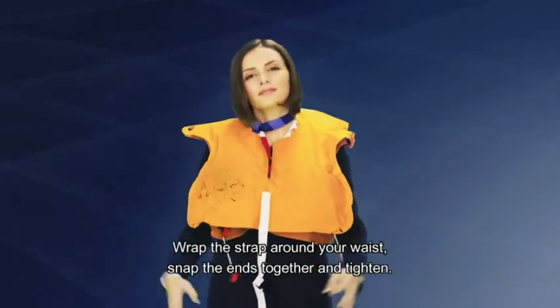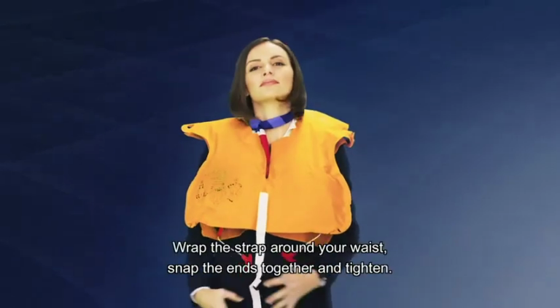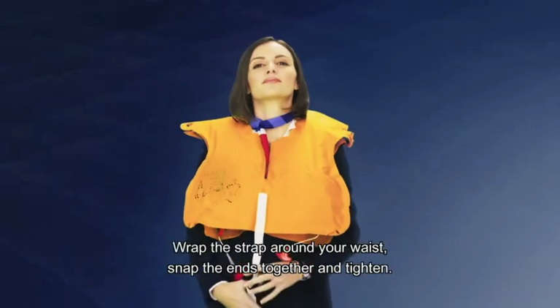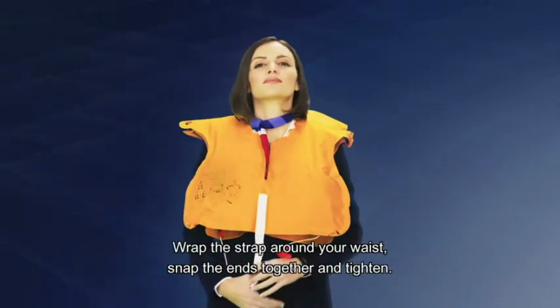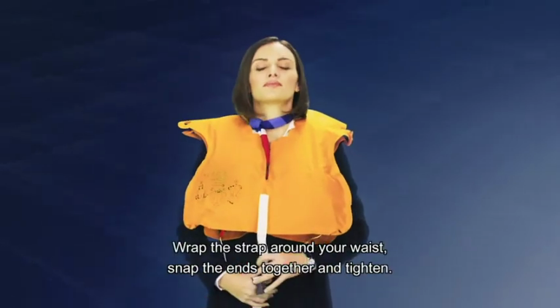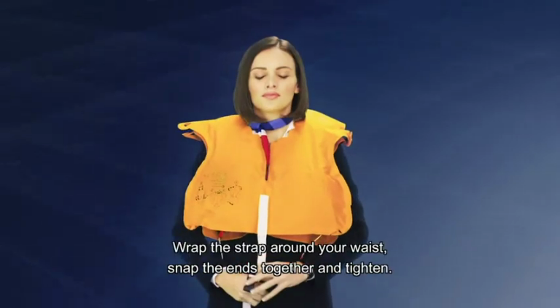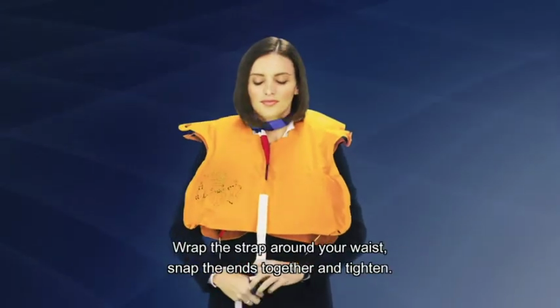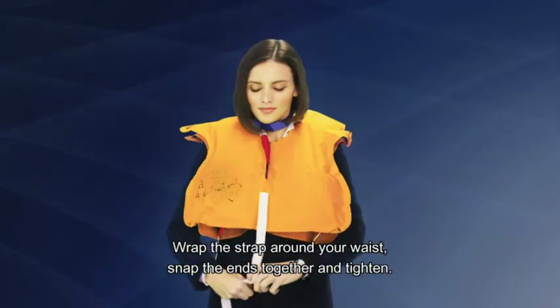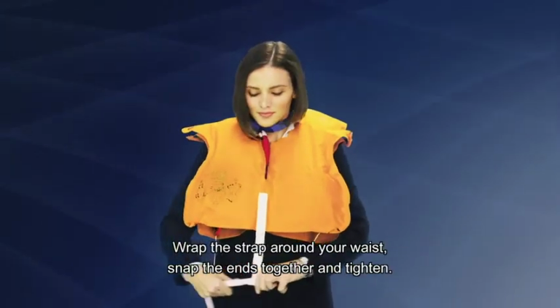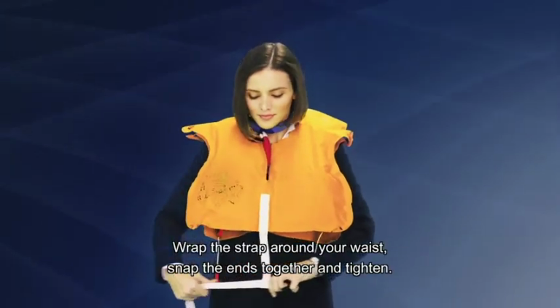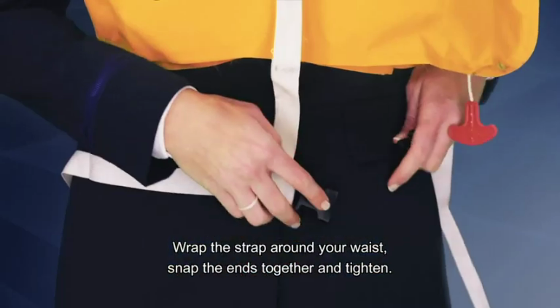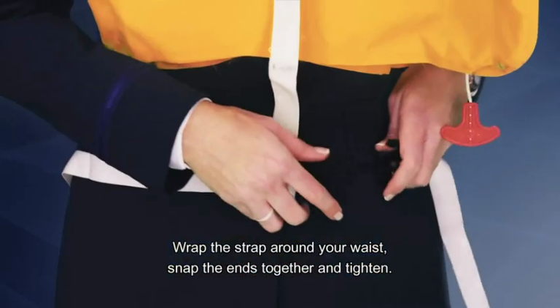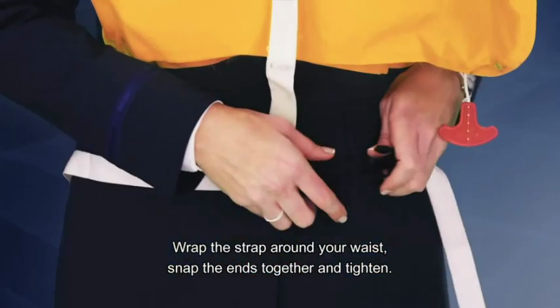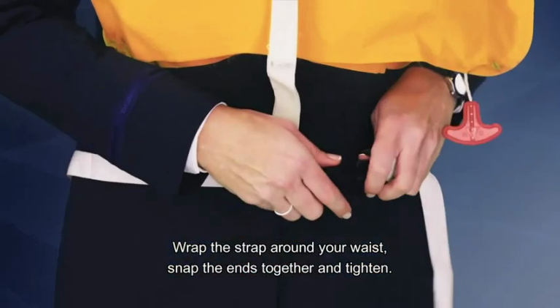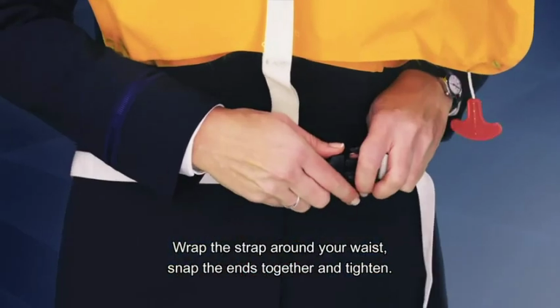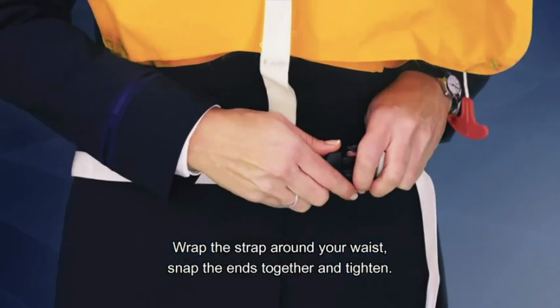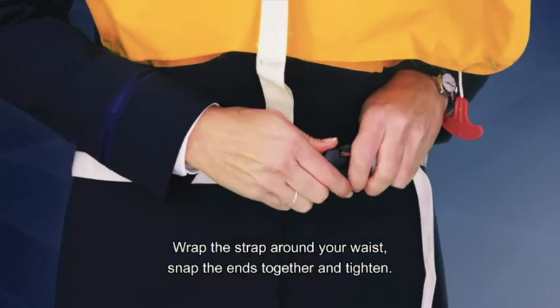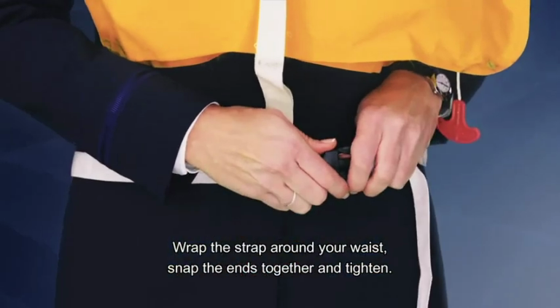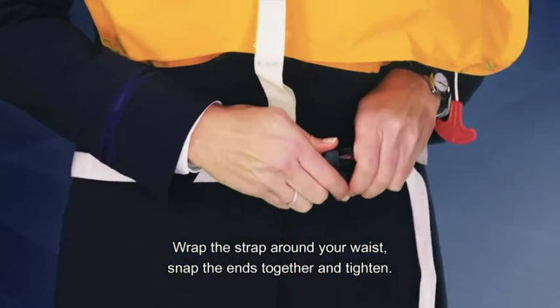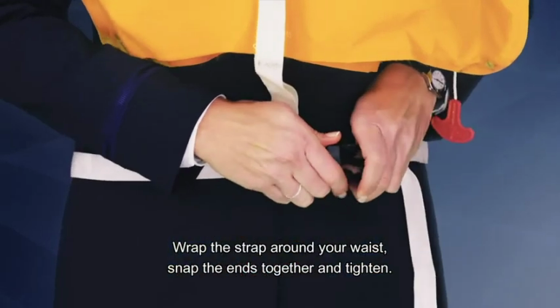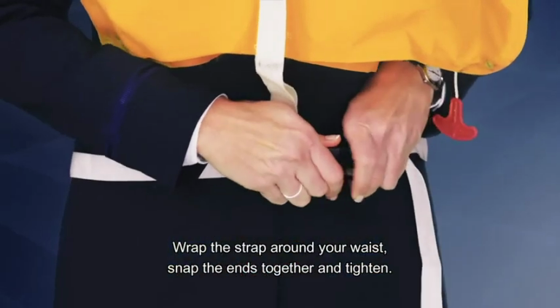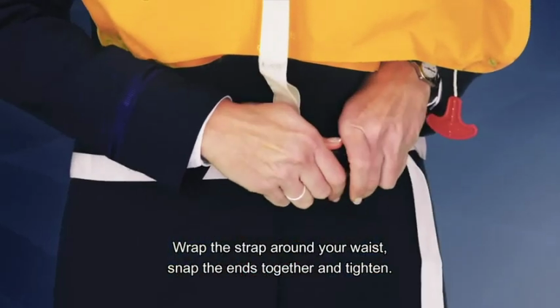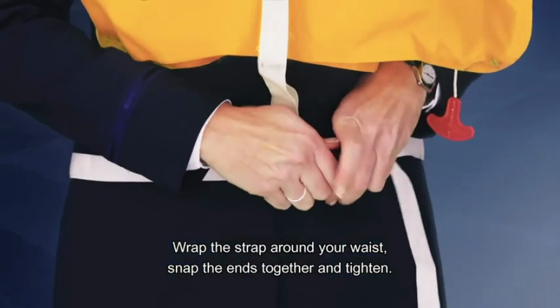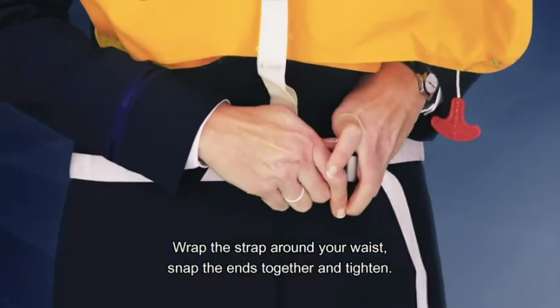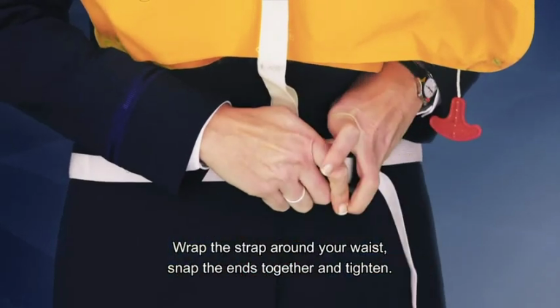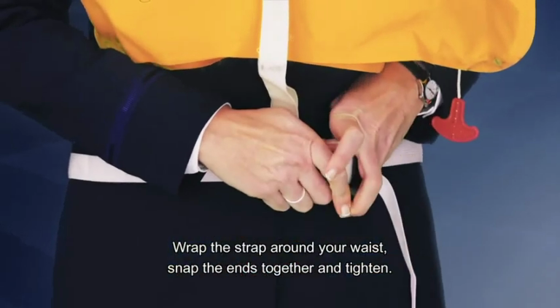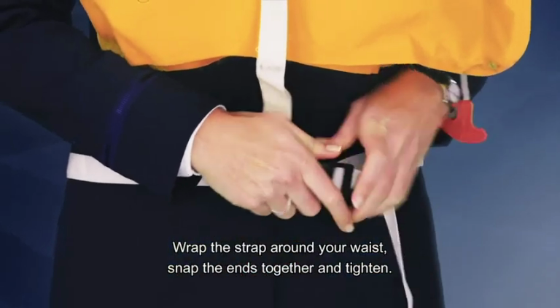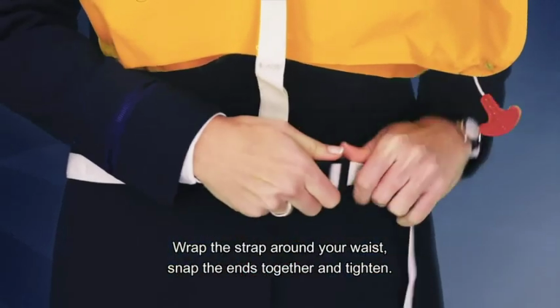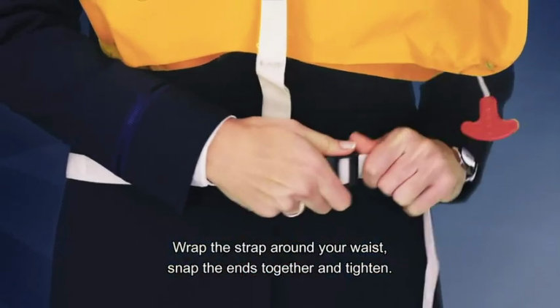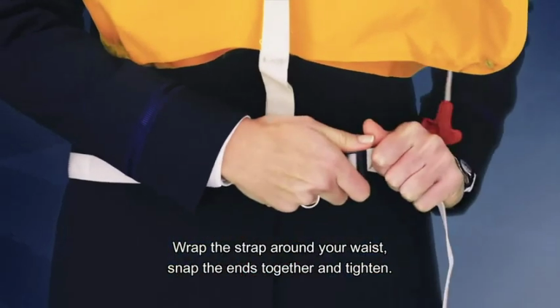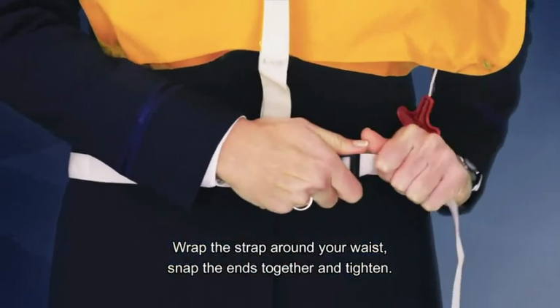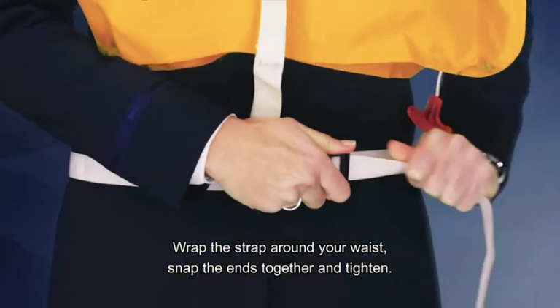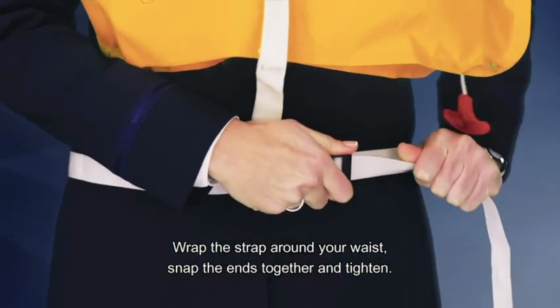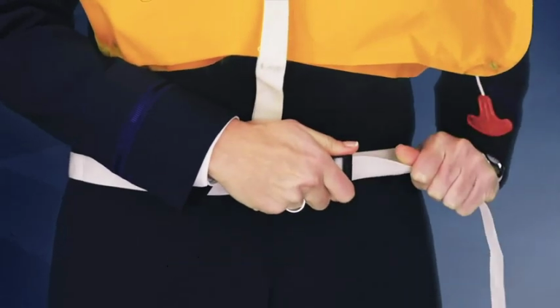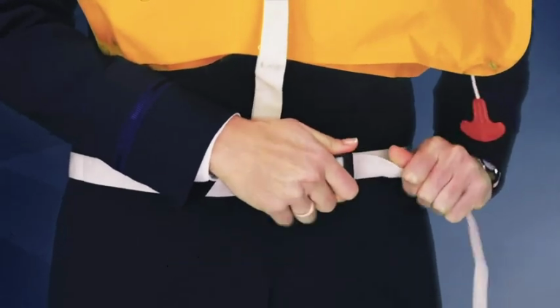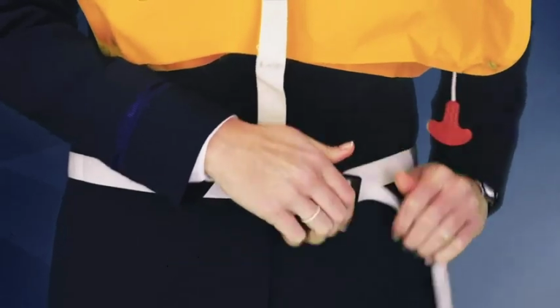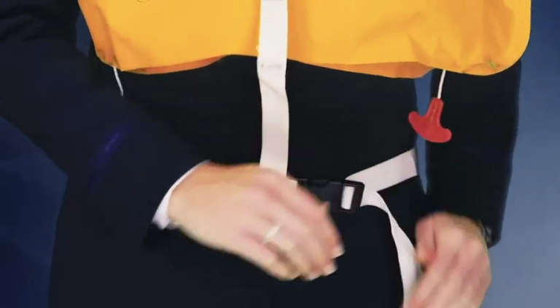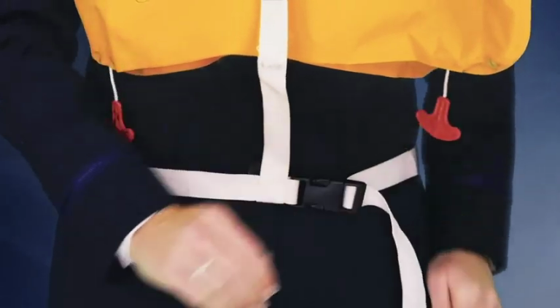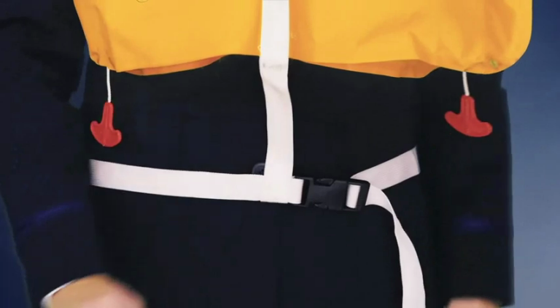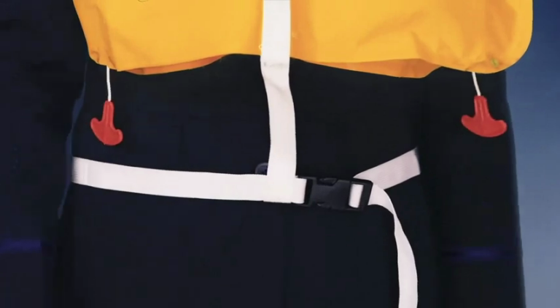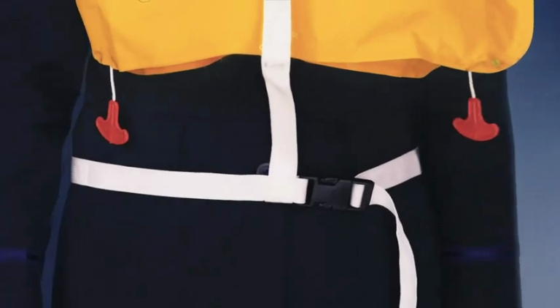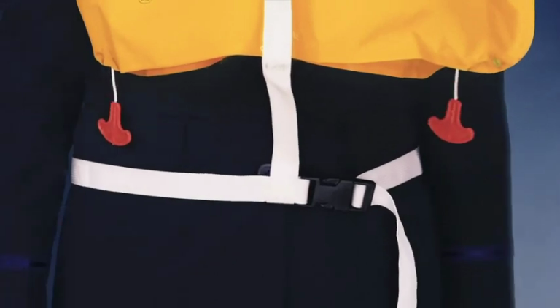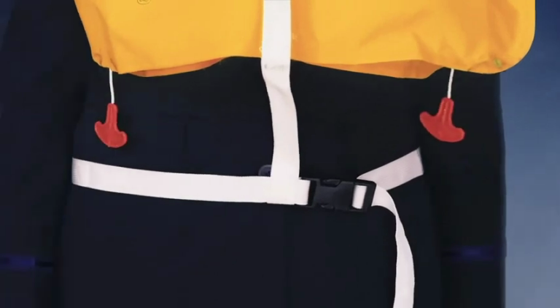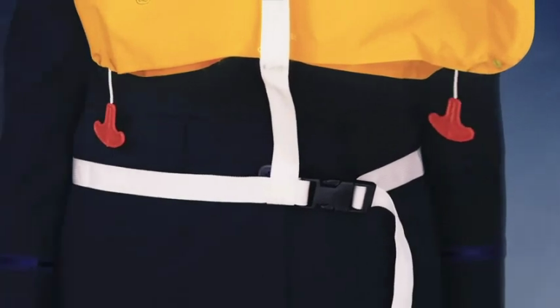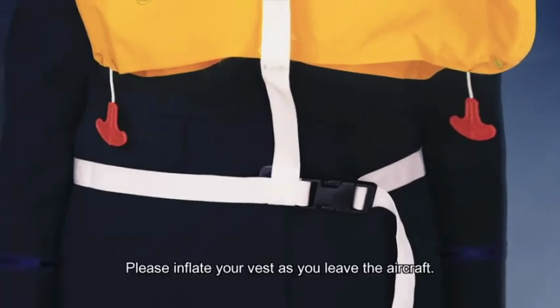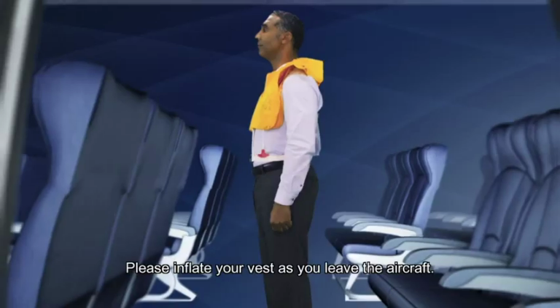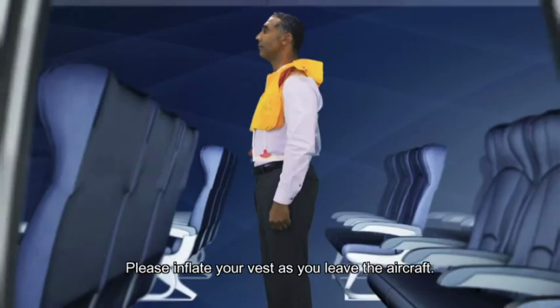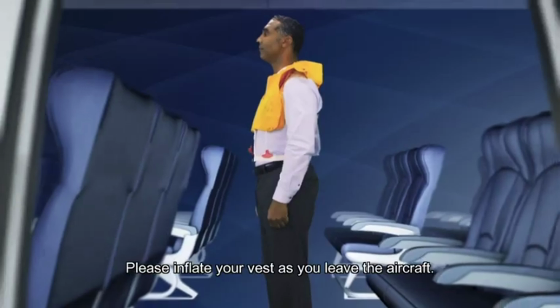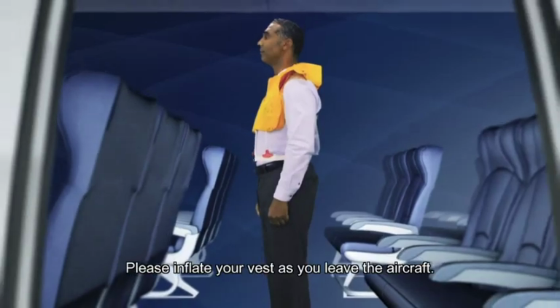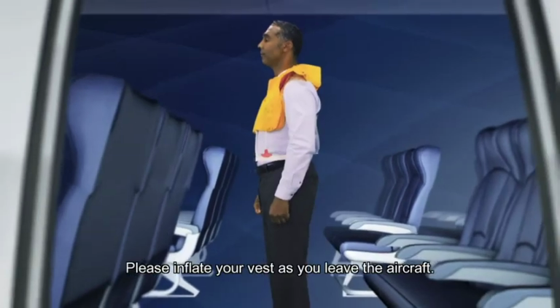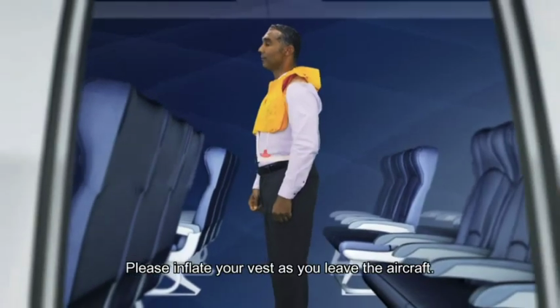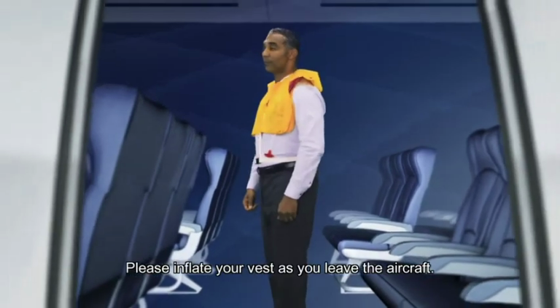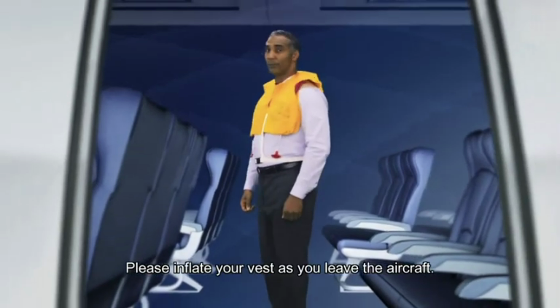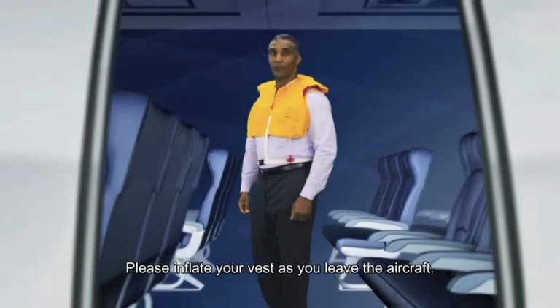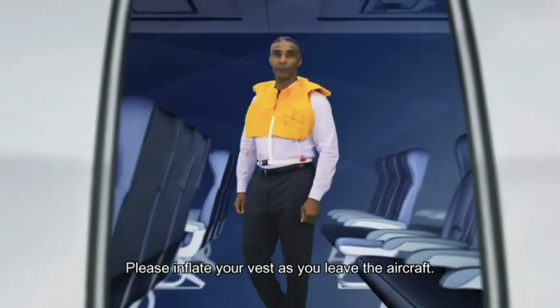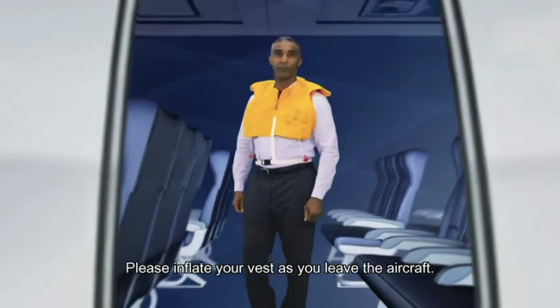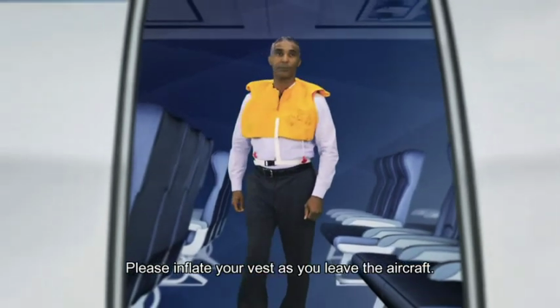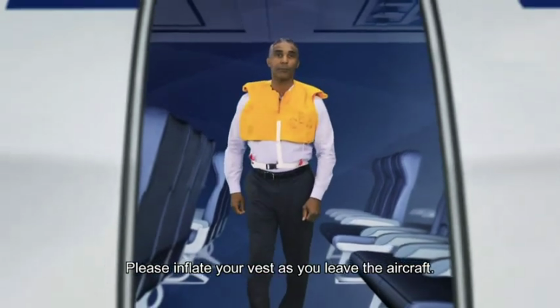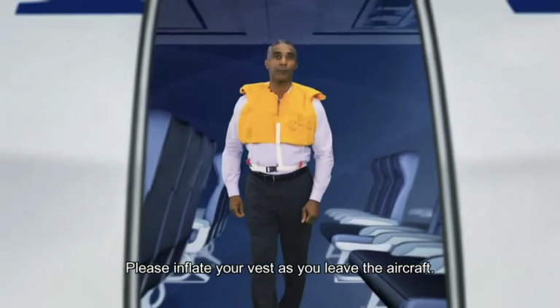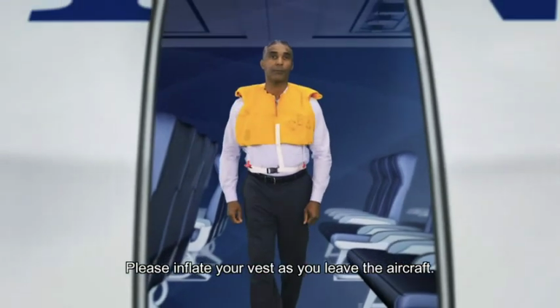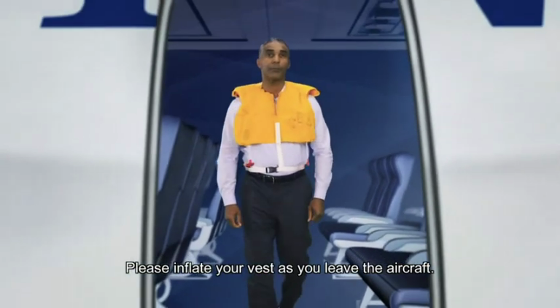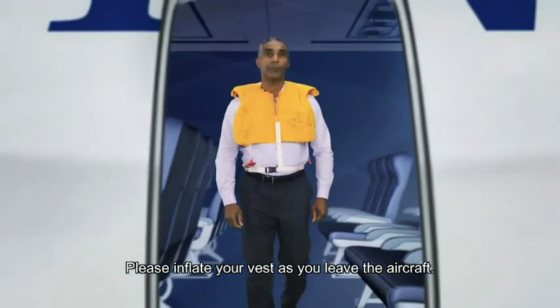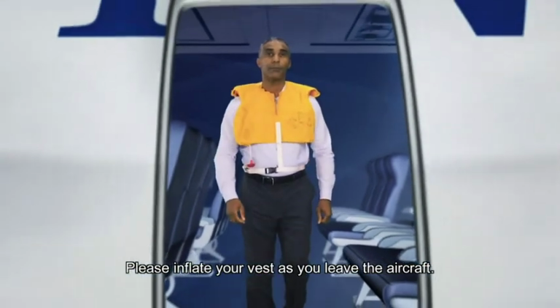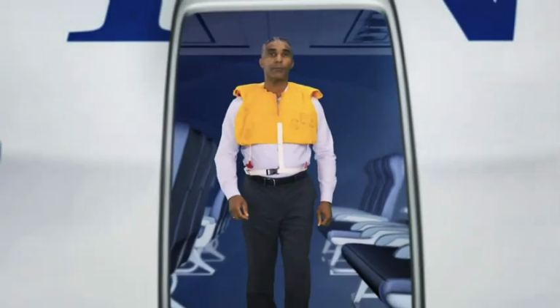Wrap the strap around your waist, snap the ends together, and tighten. Please inflate your vest as you leave the aircraft.